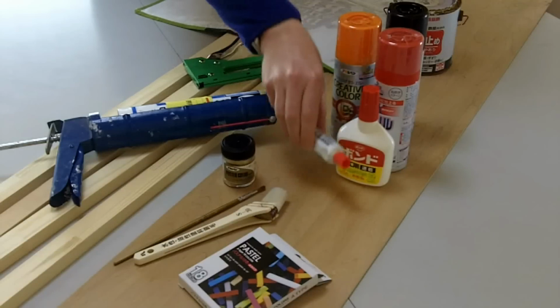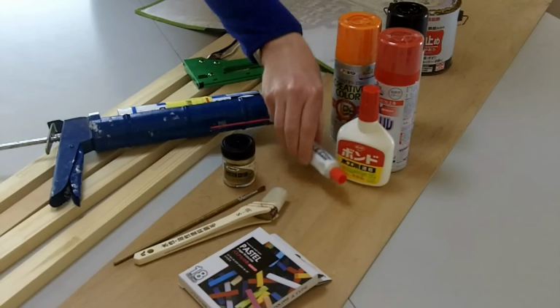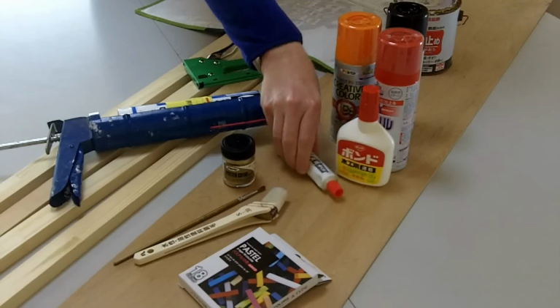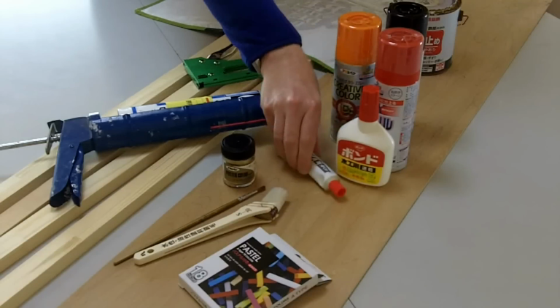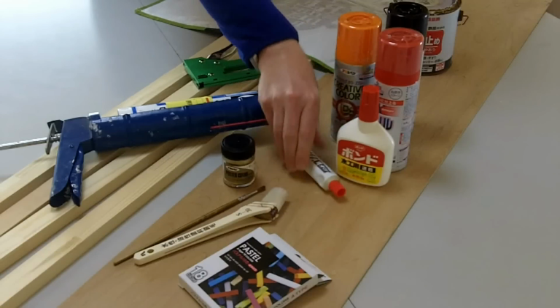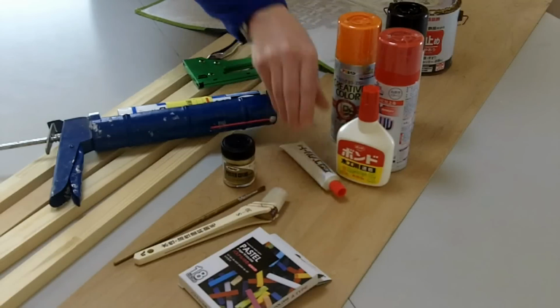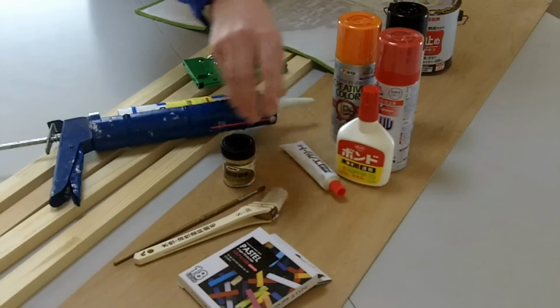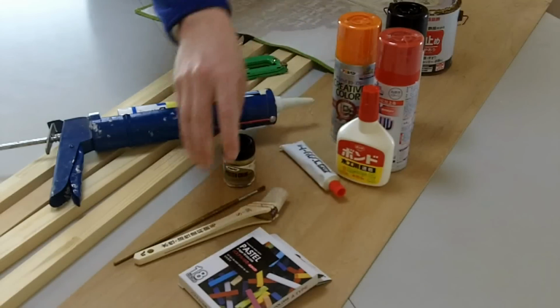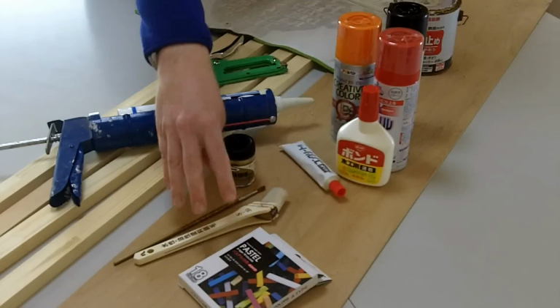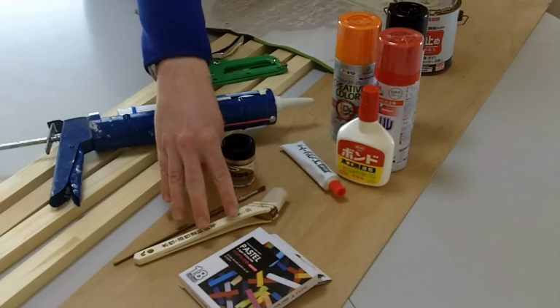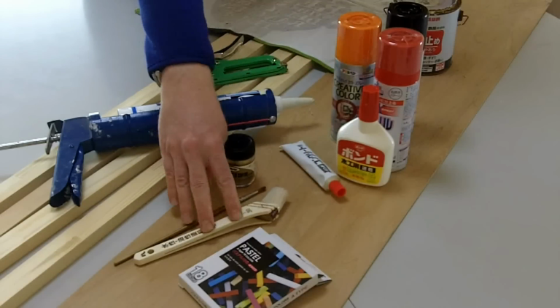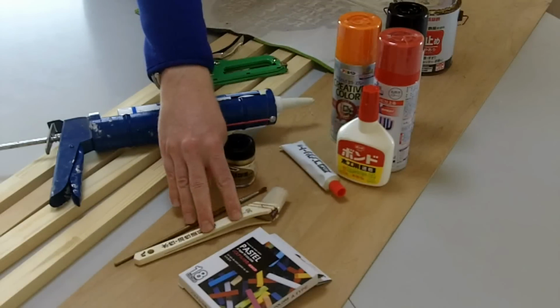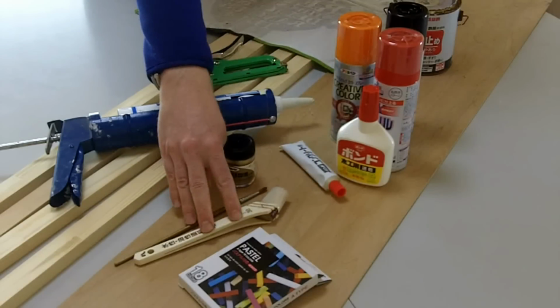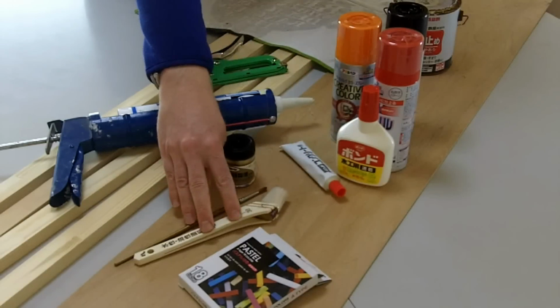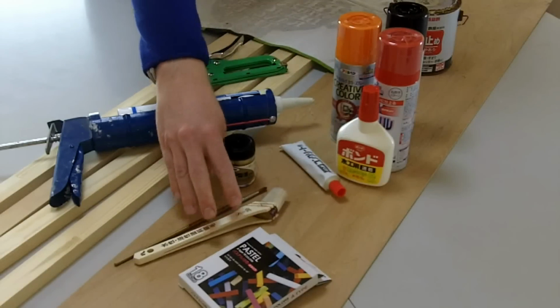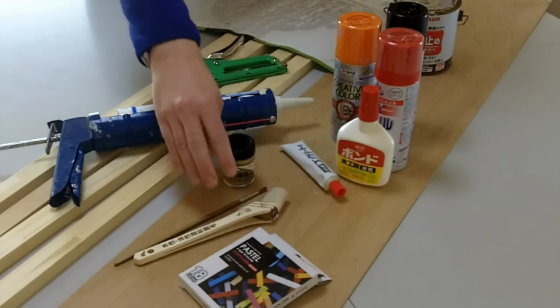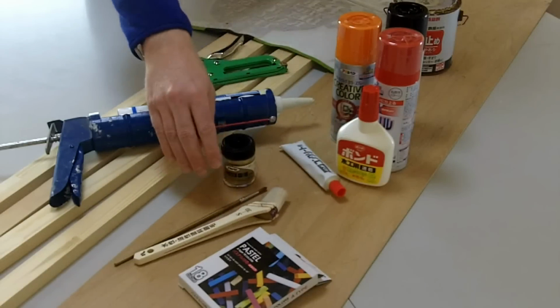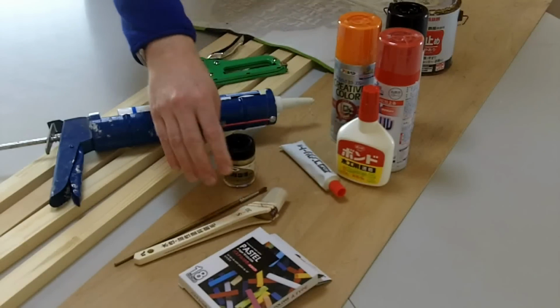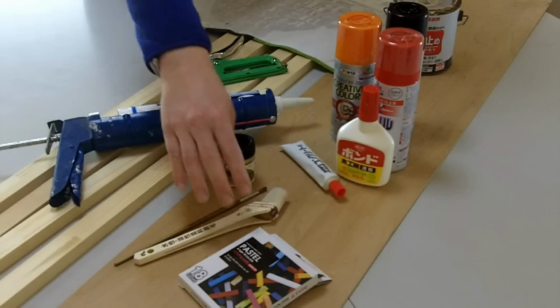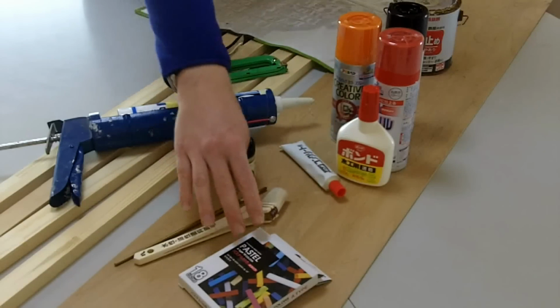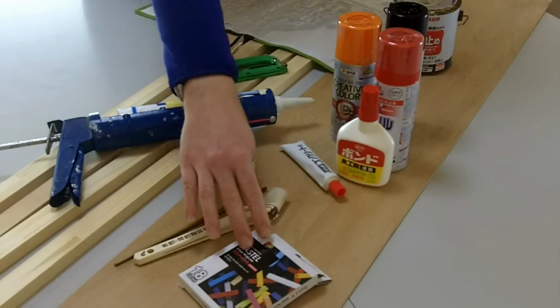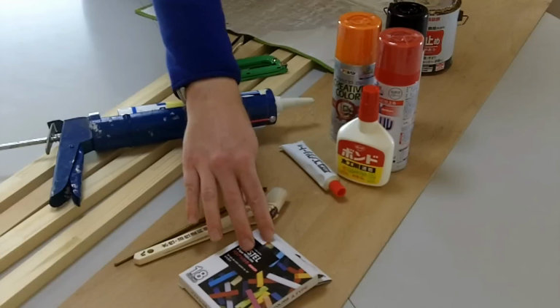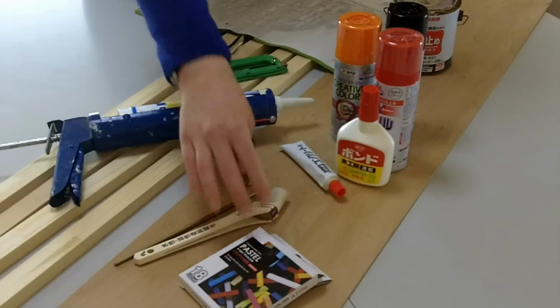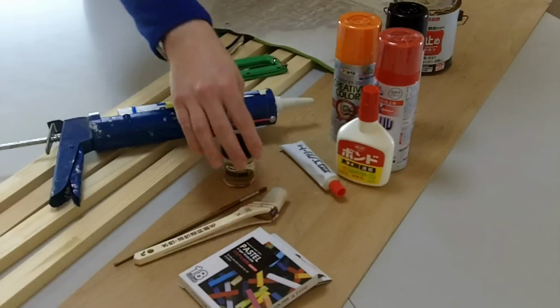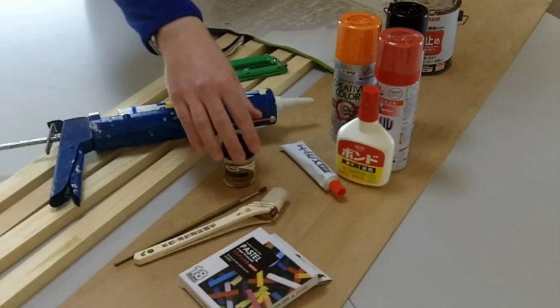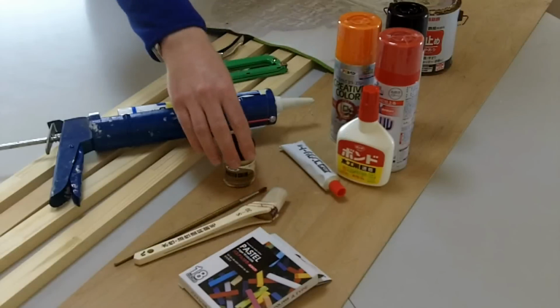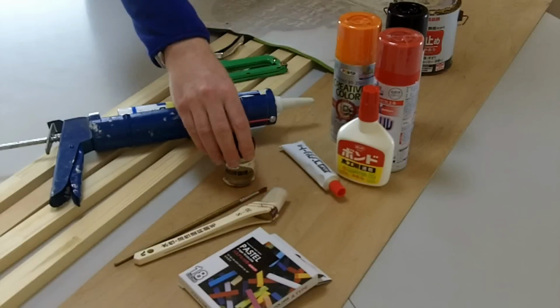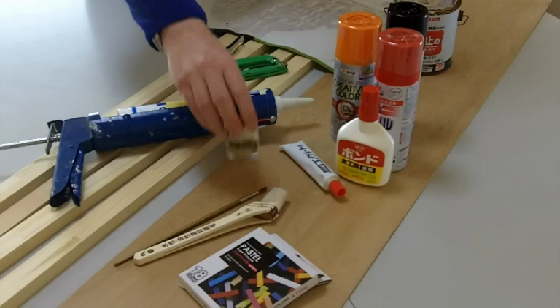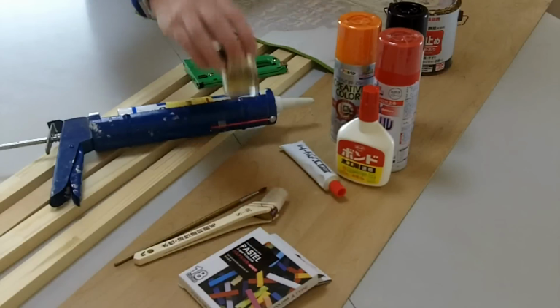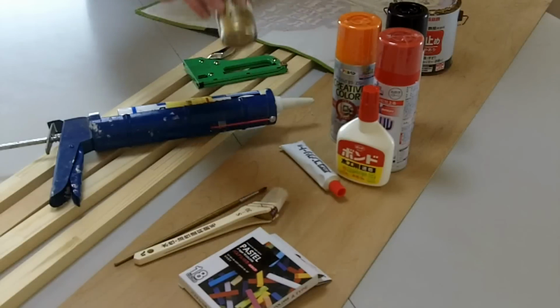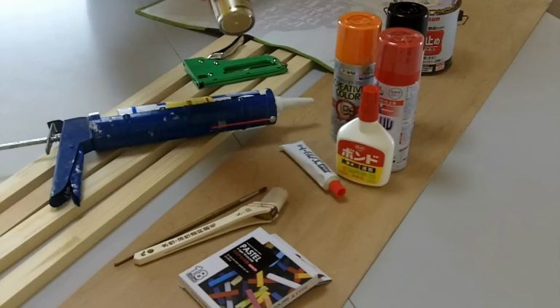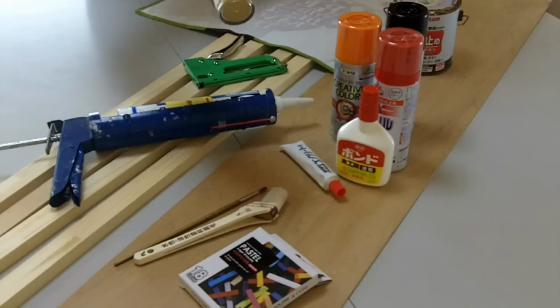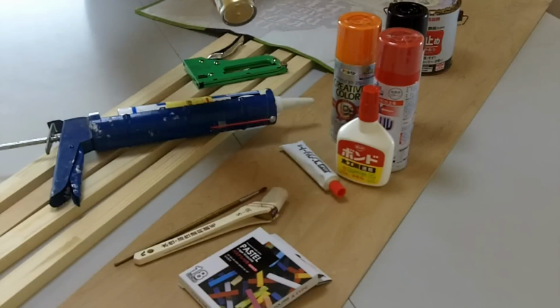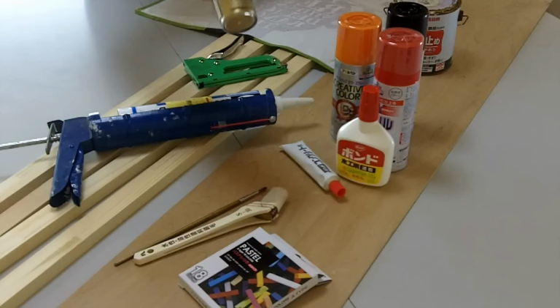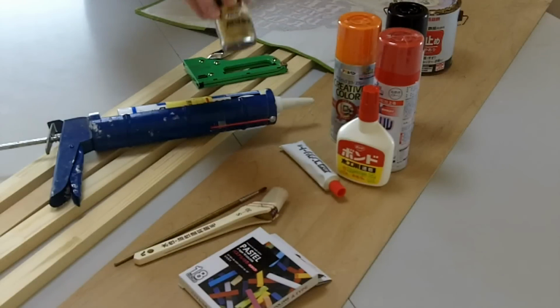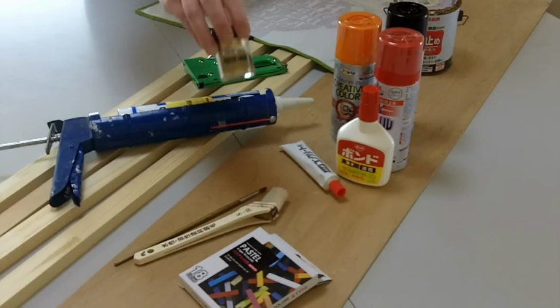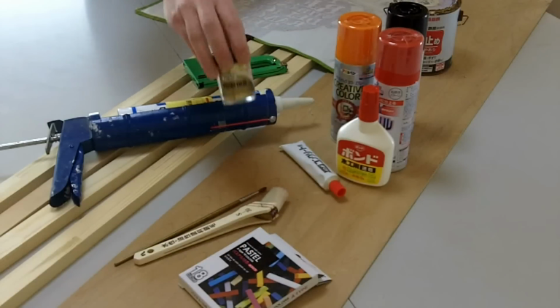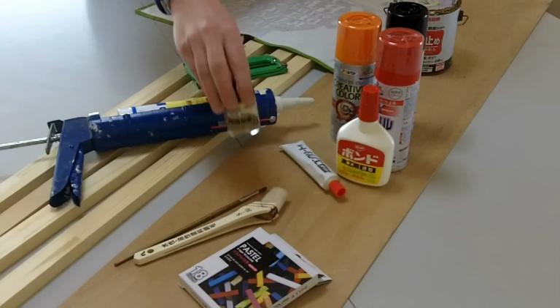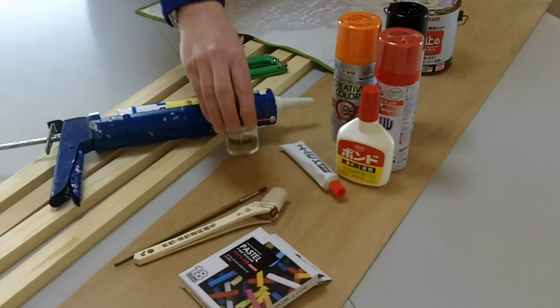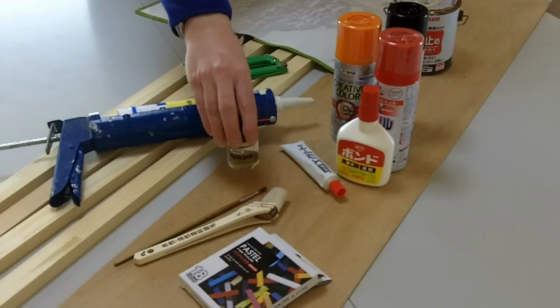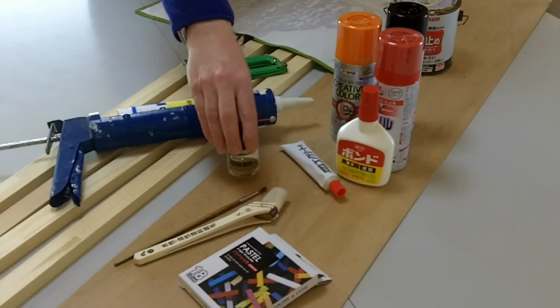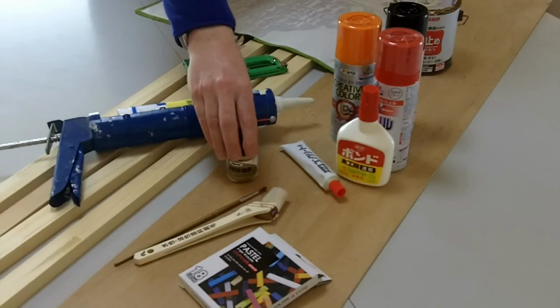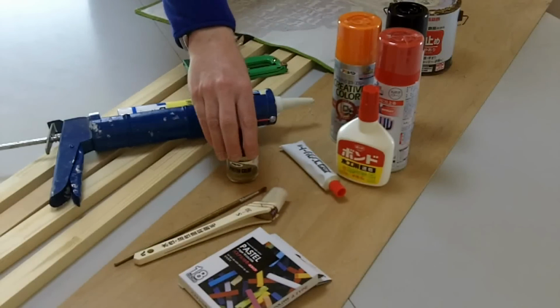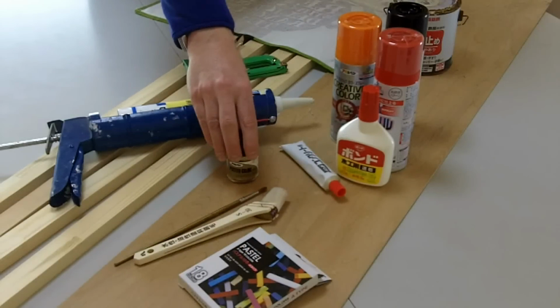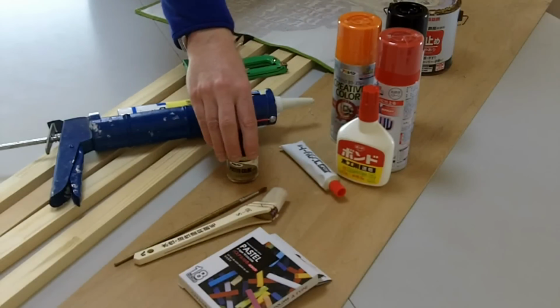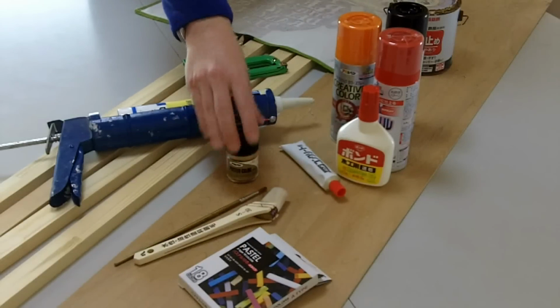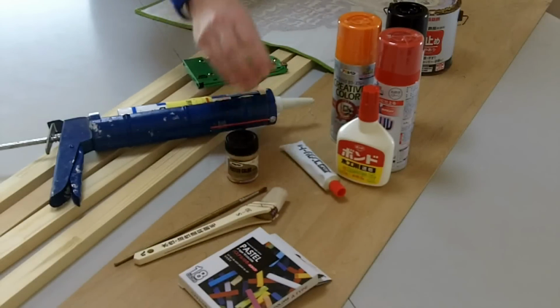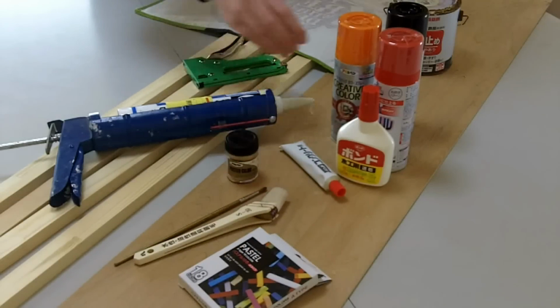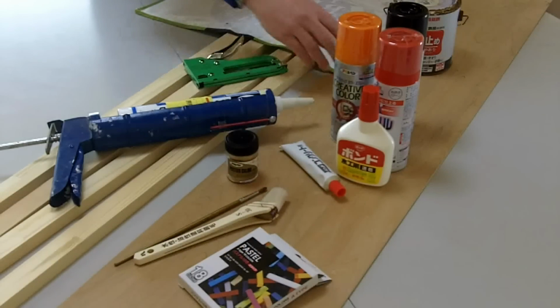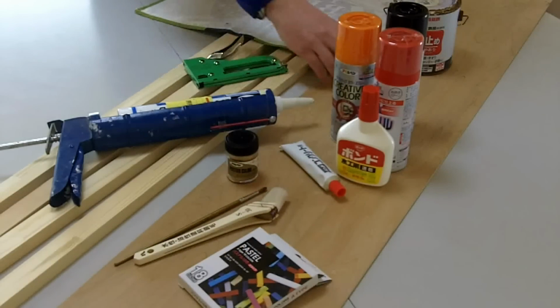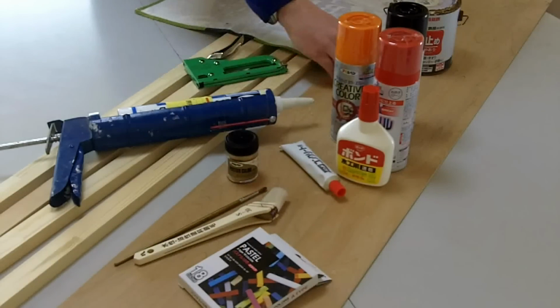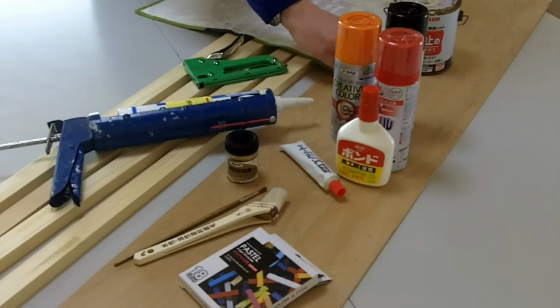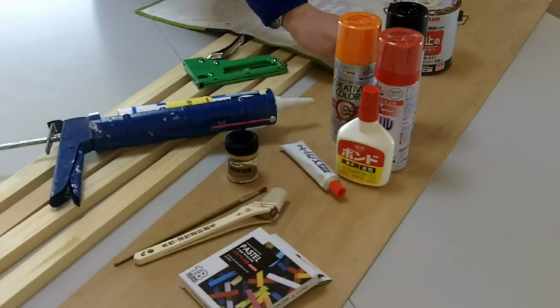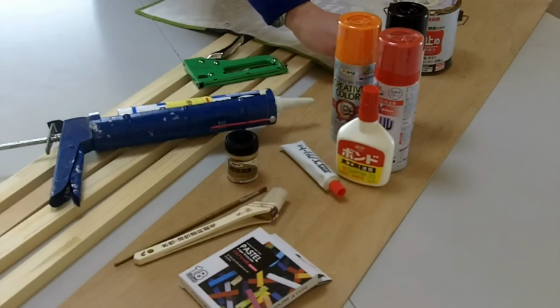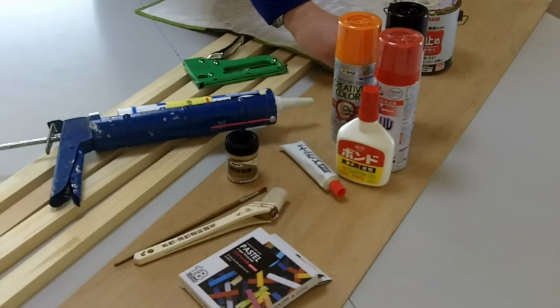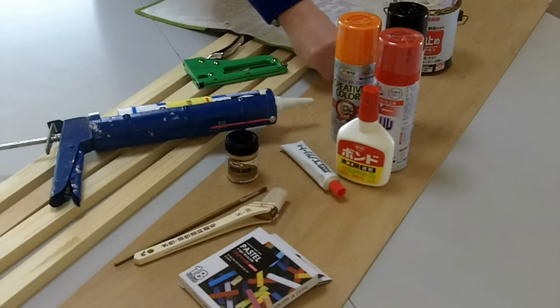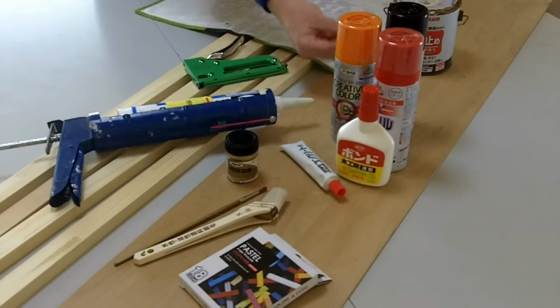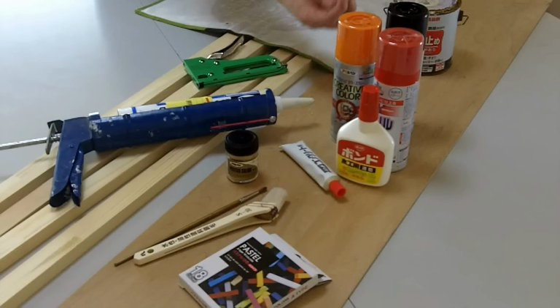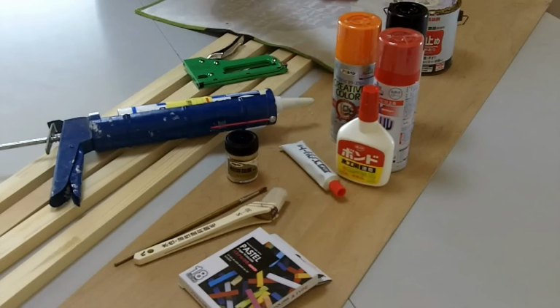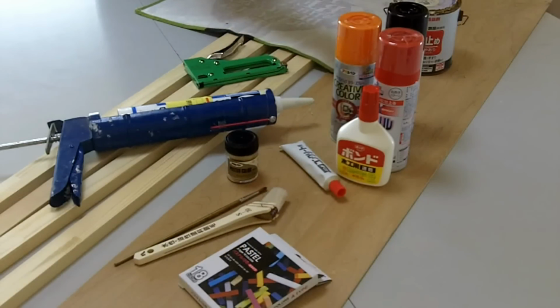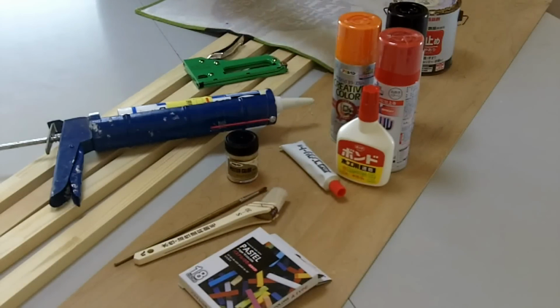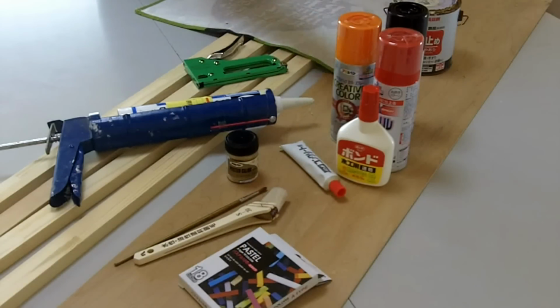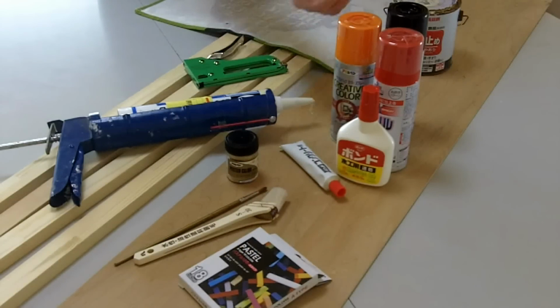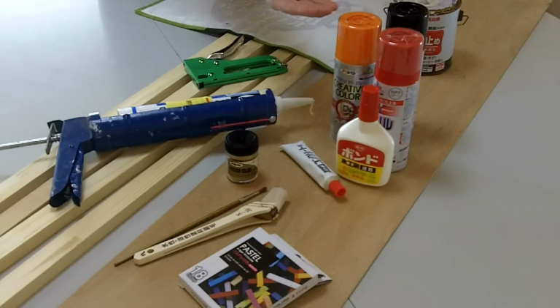A couple of brushes and some paints for finishing touches — oh, and some gravel.